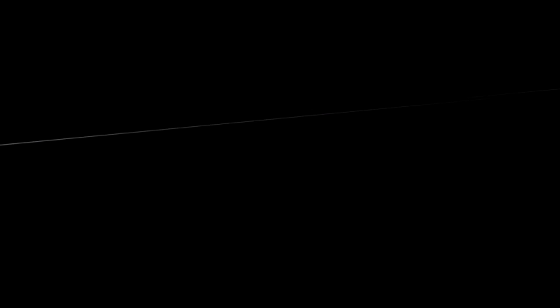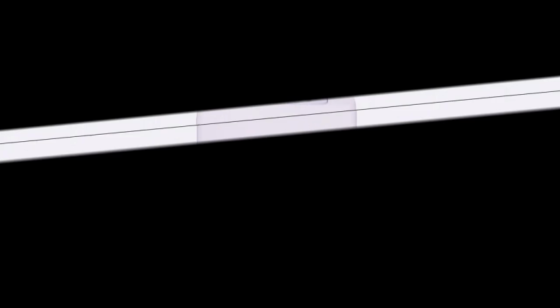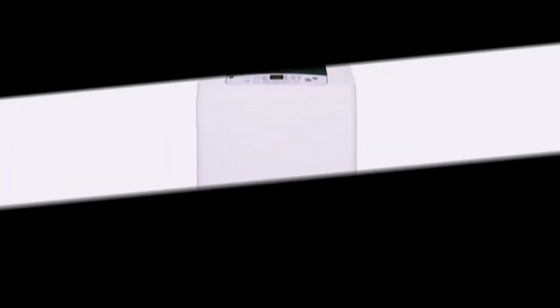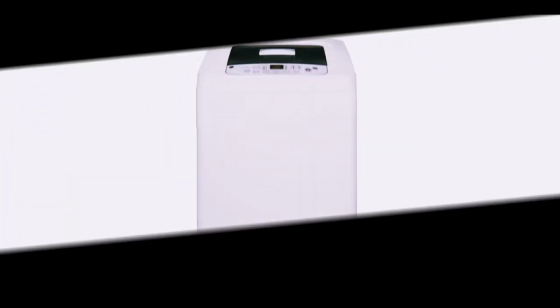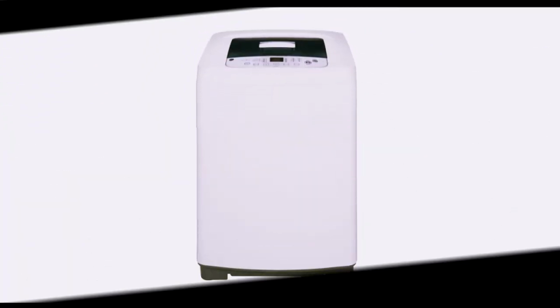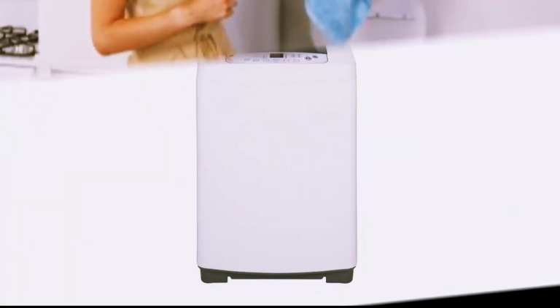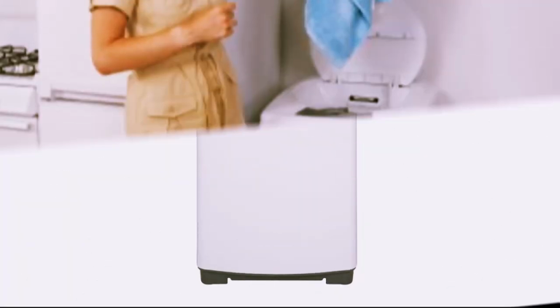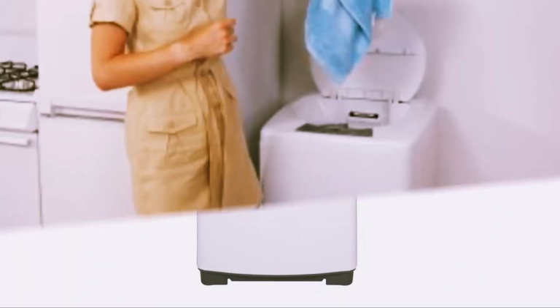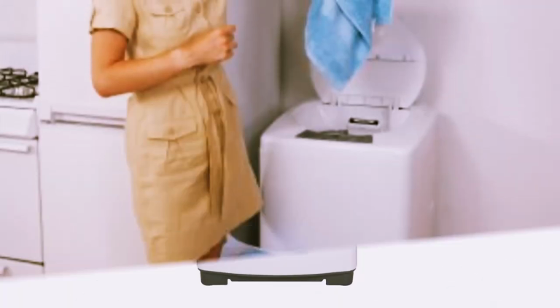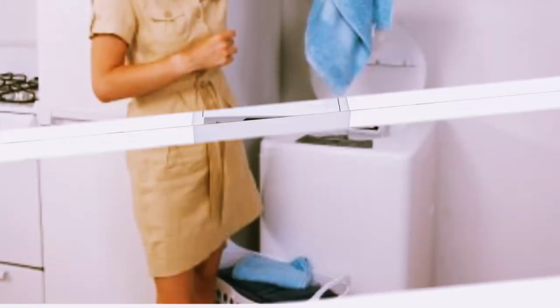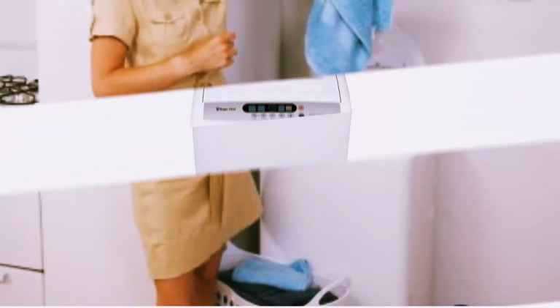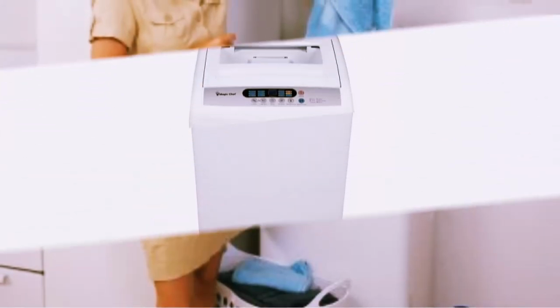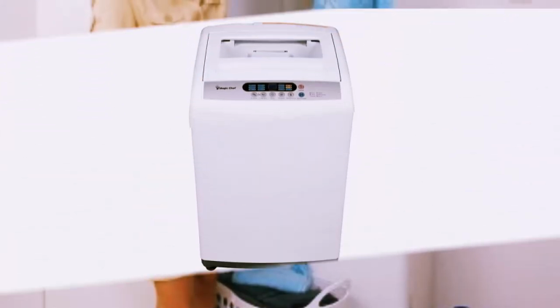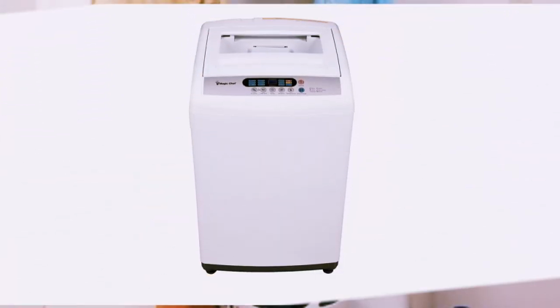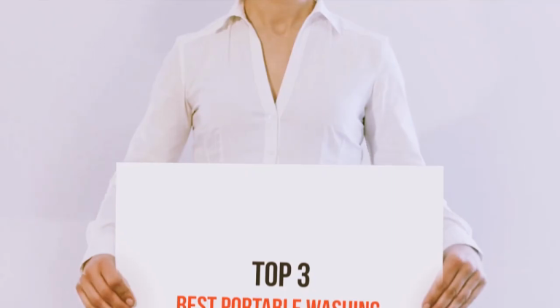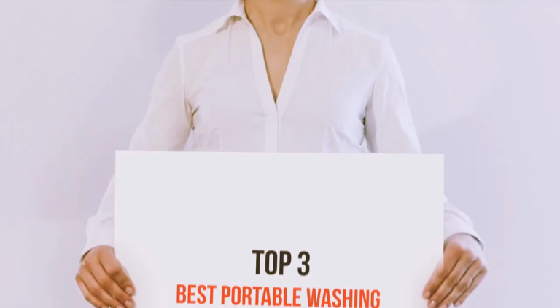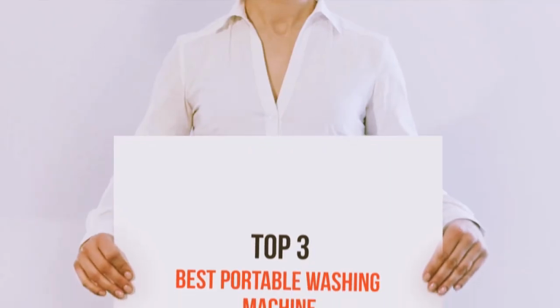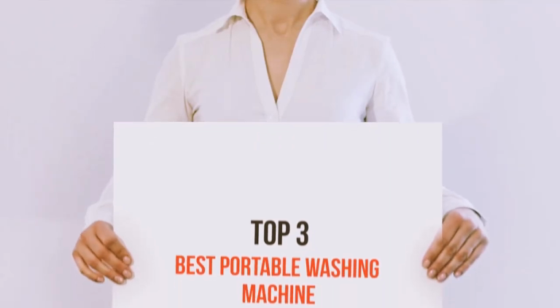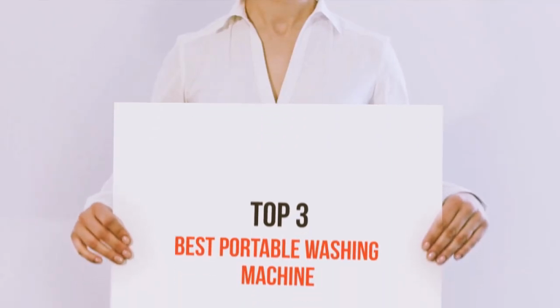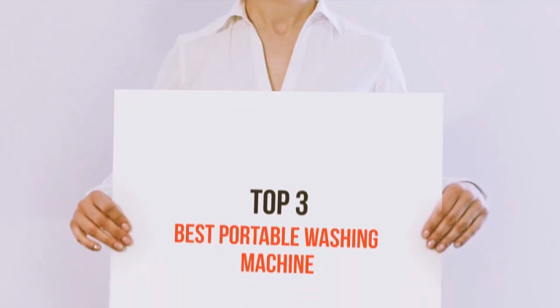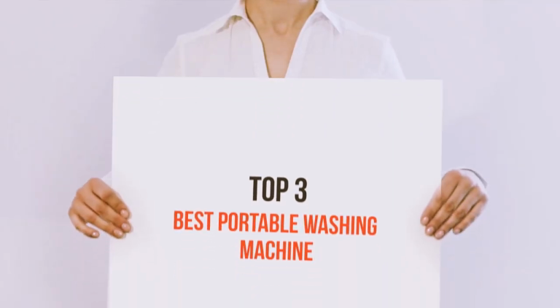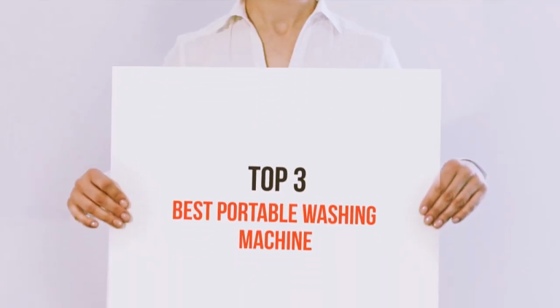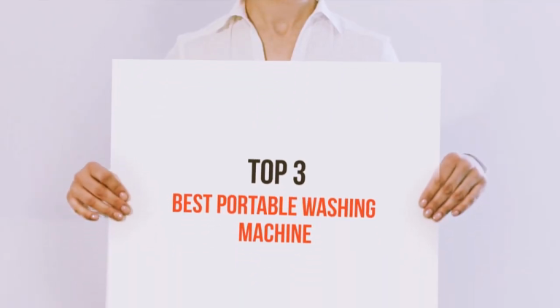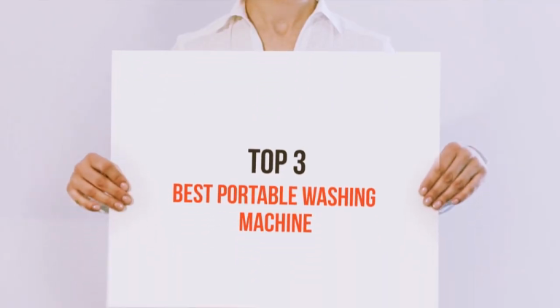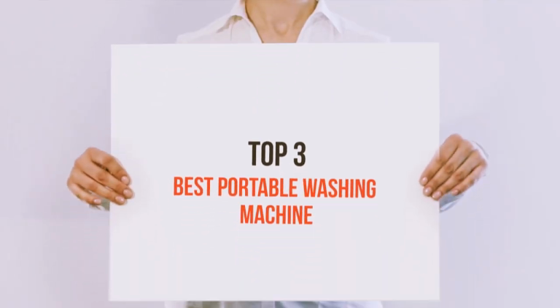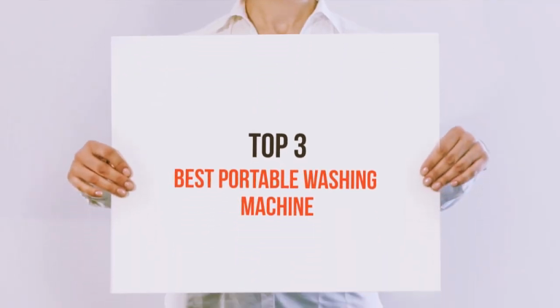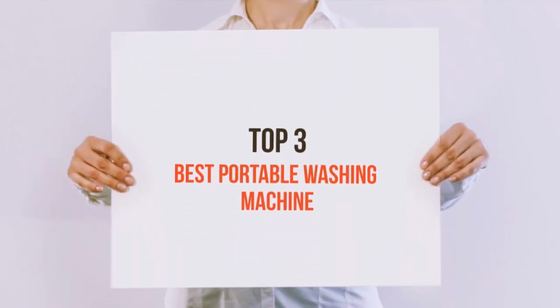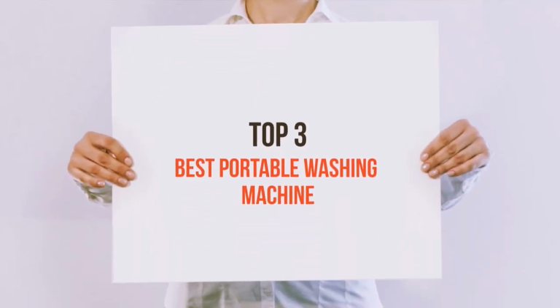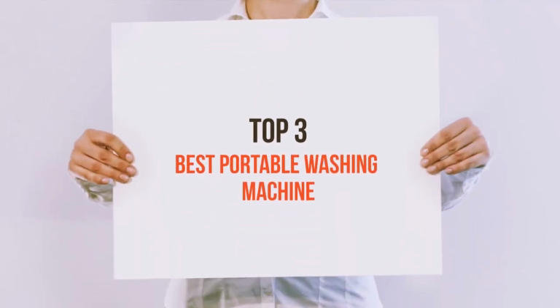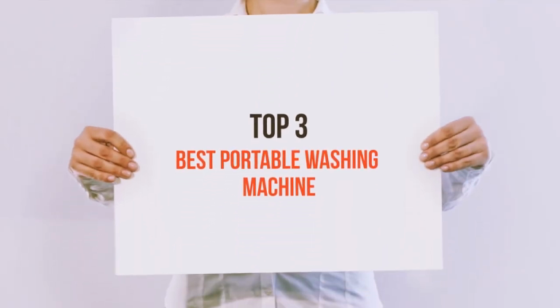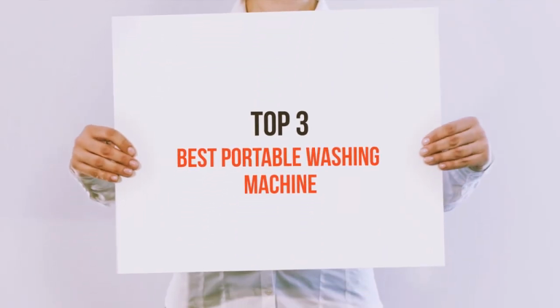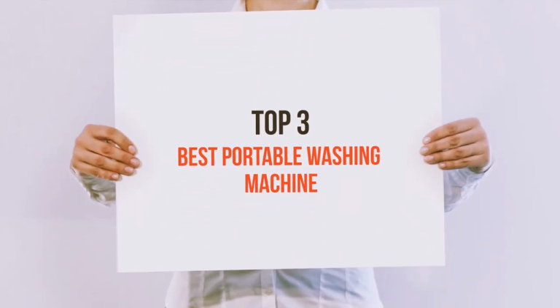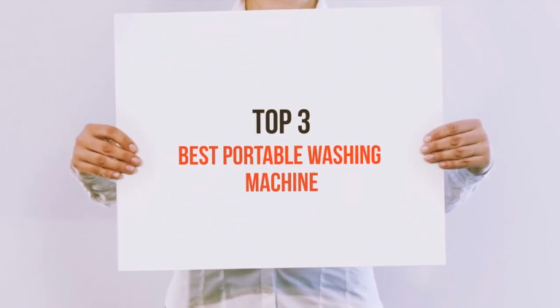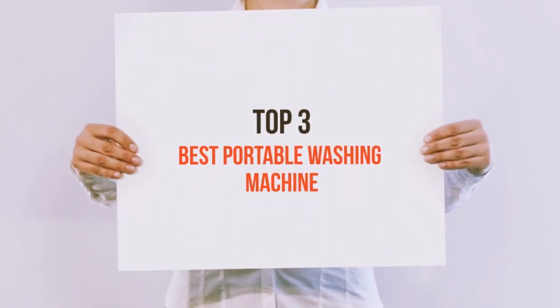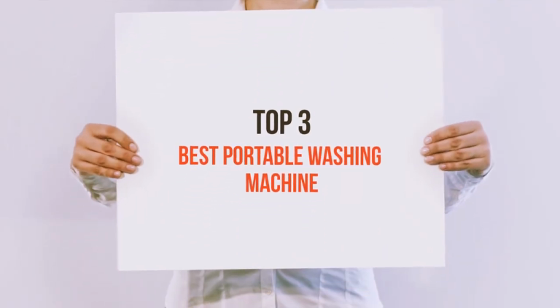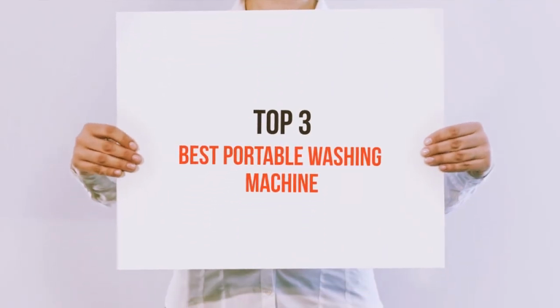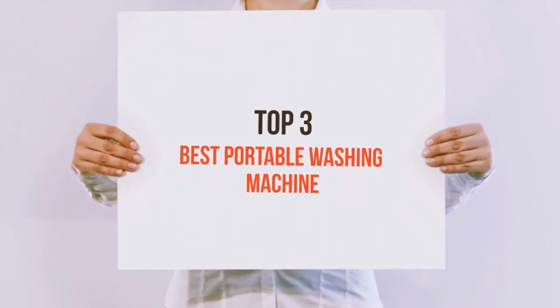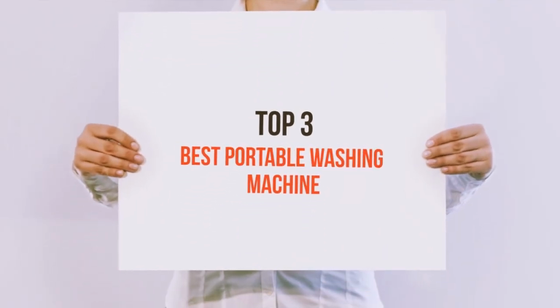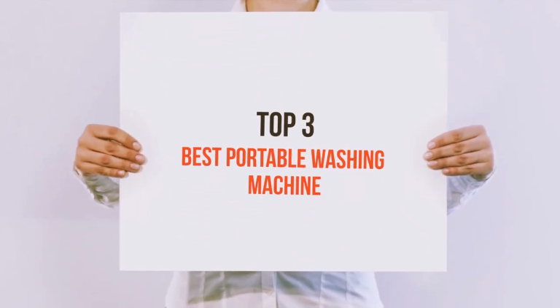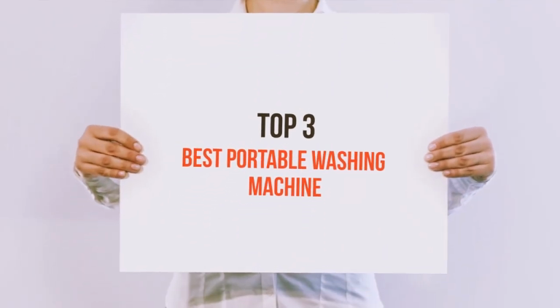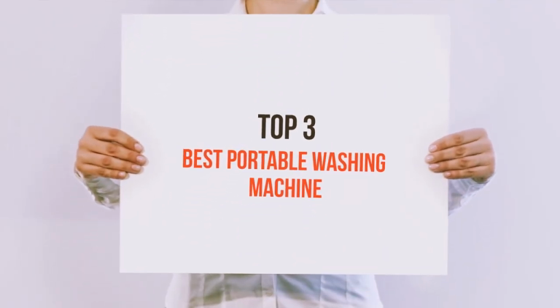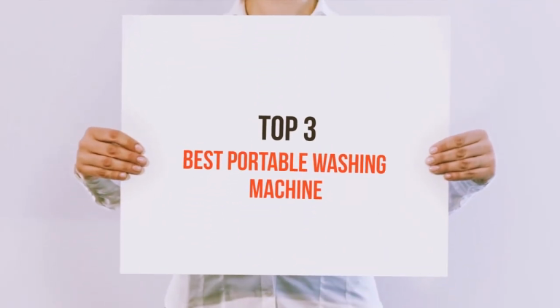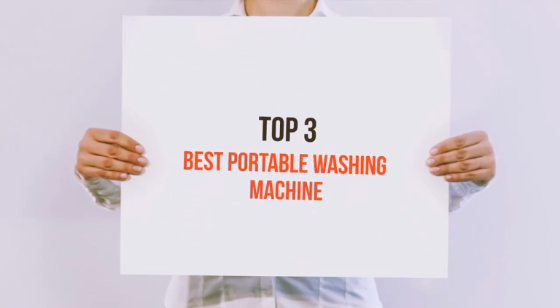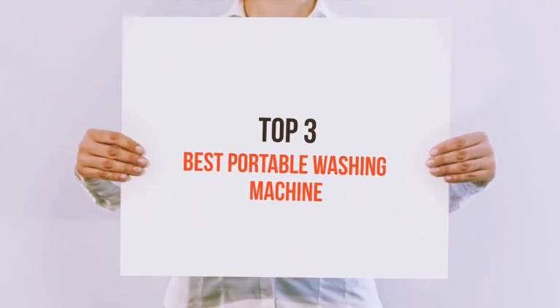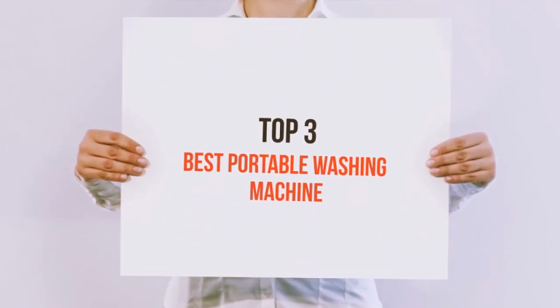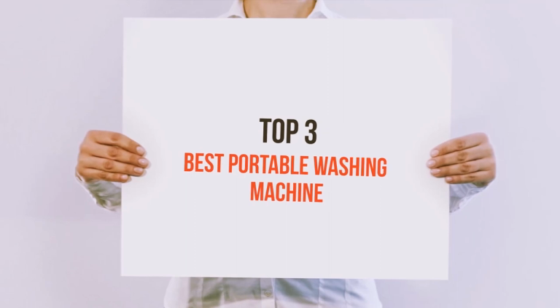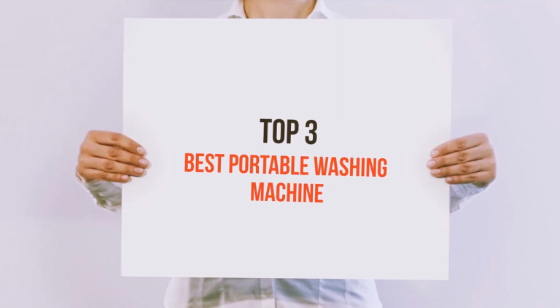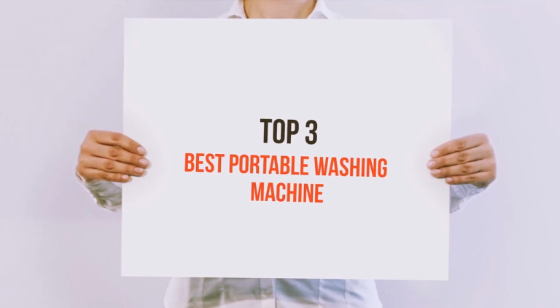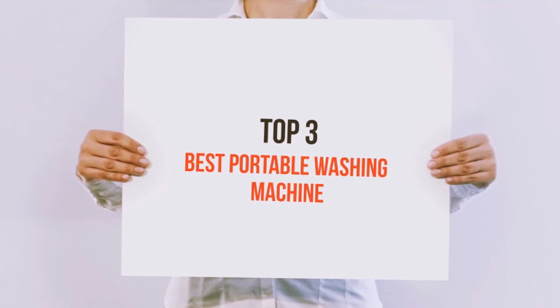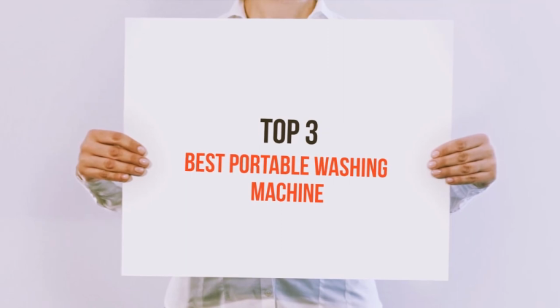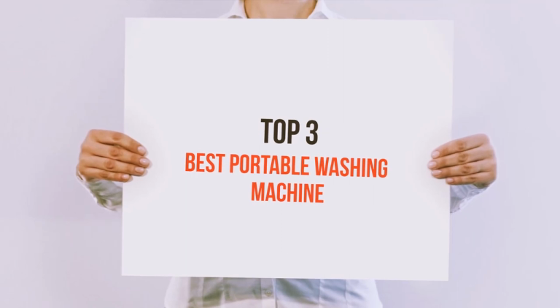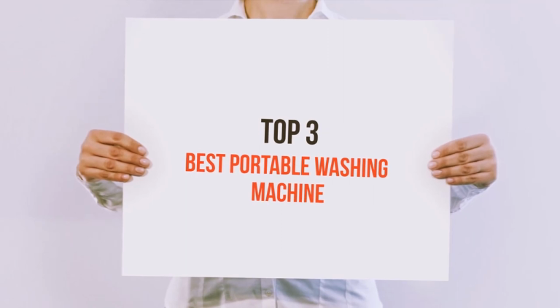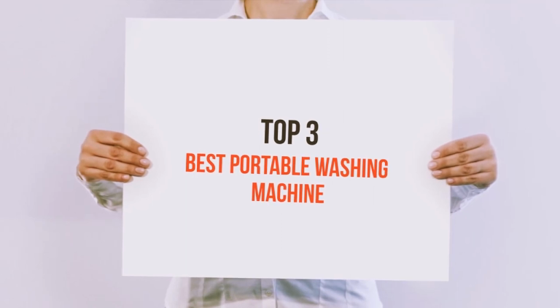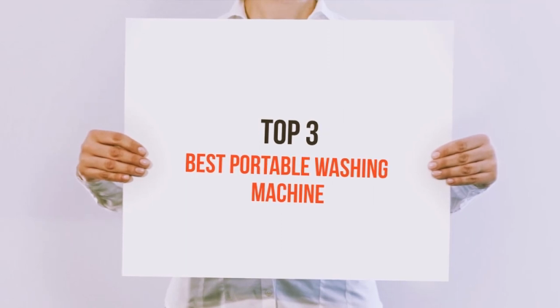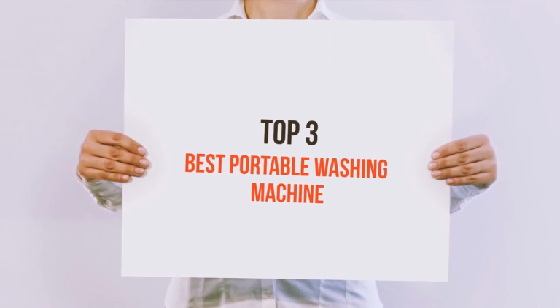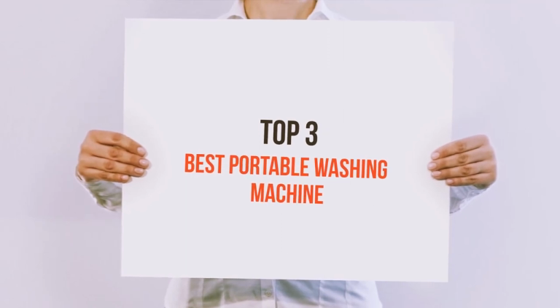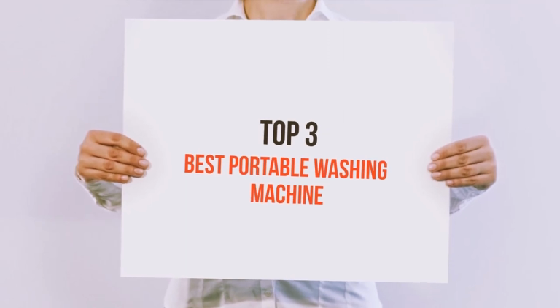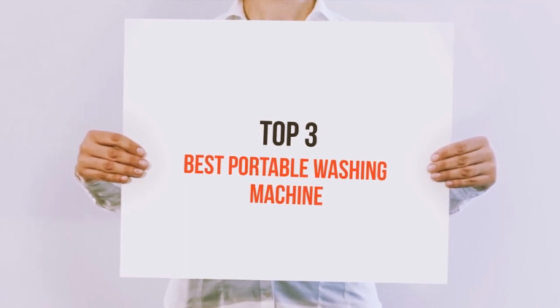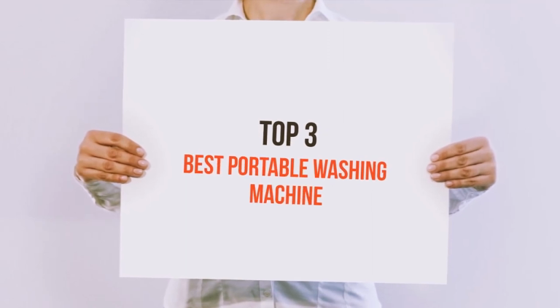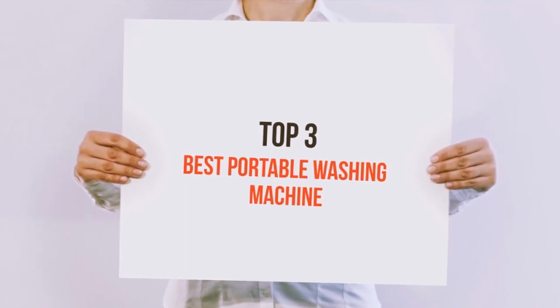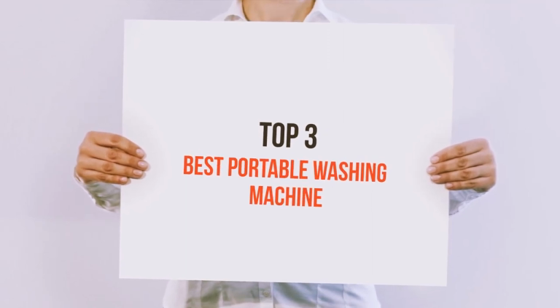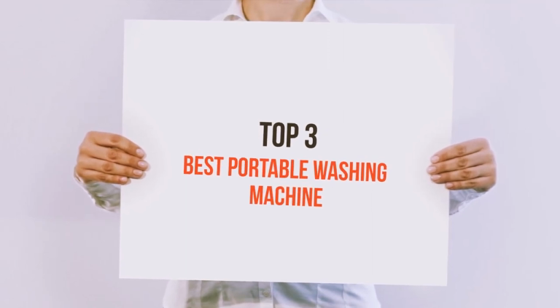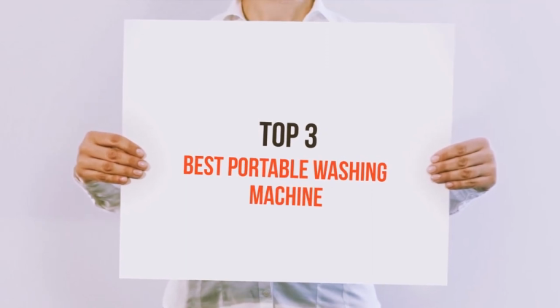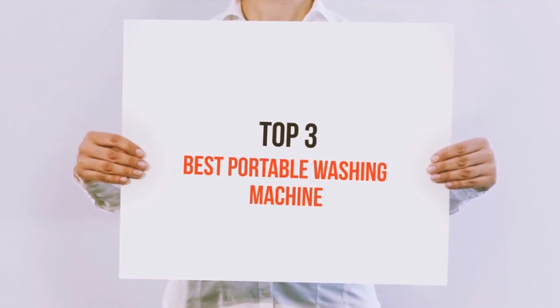Hello guys, welcome back to my channel. Today I'm gonna talk about the top 3 best portable washing machines.